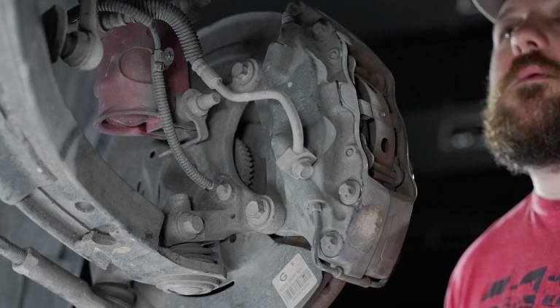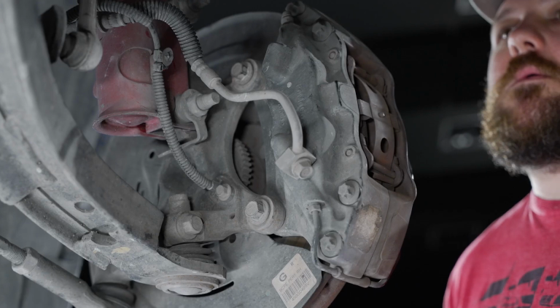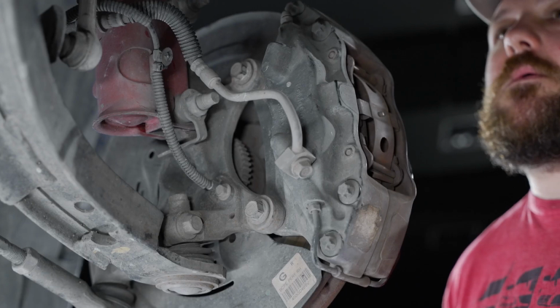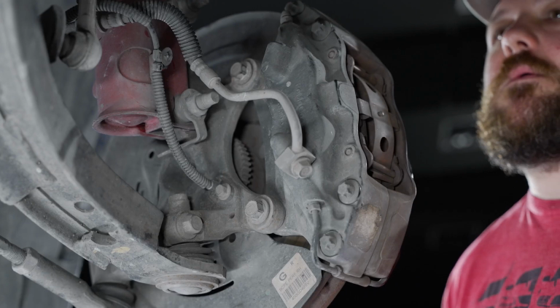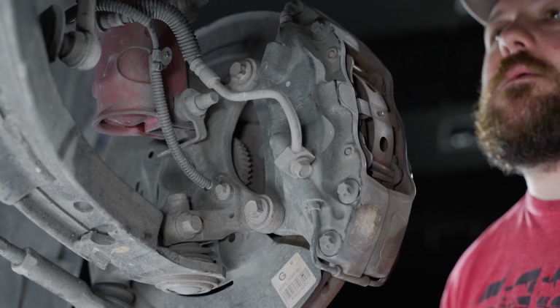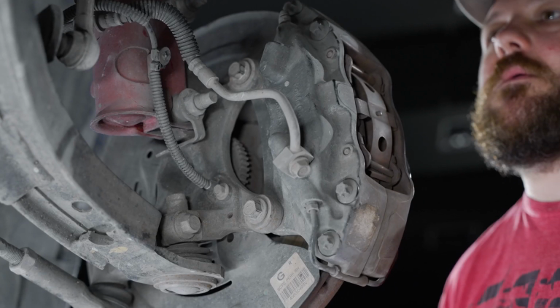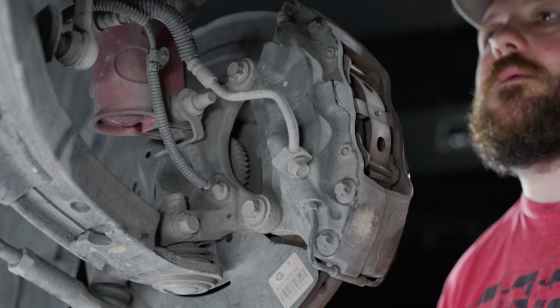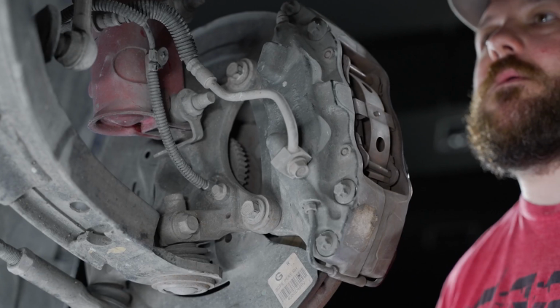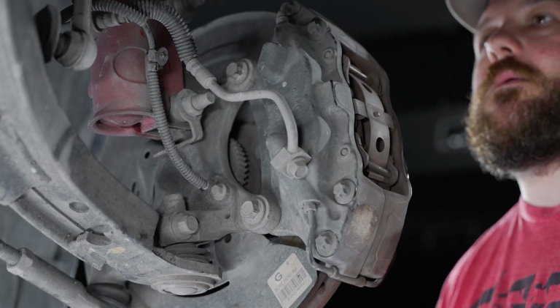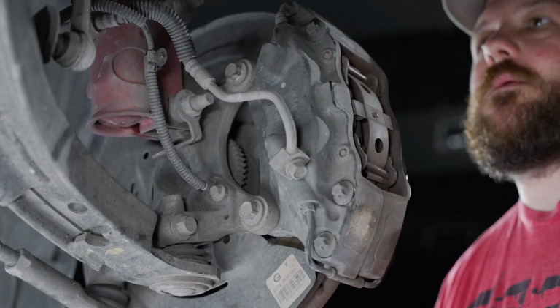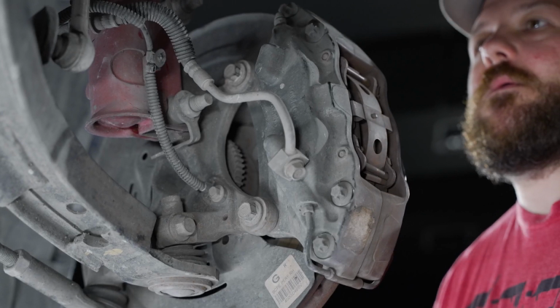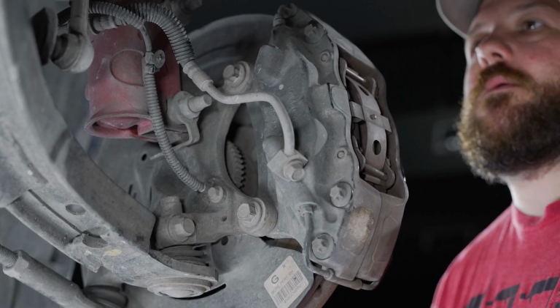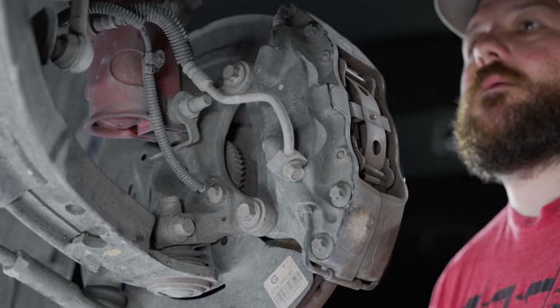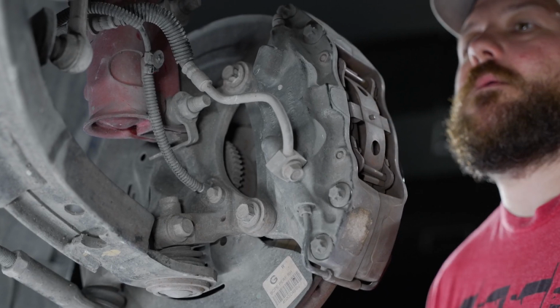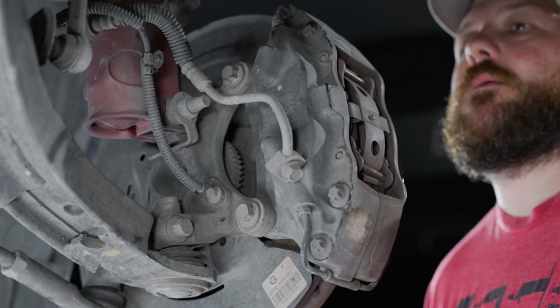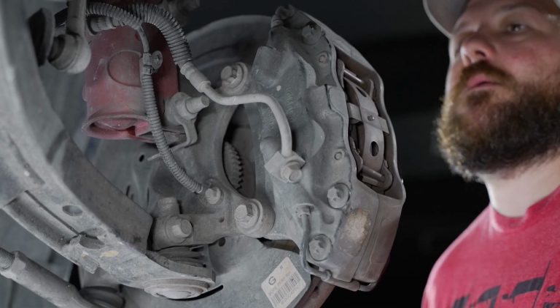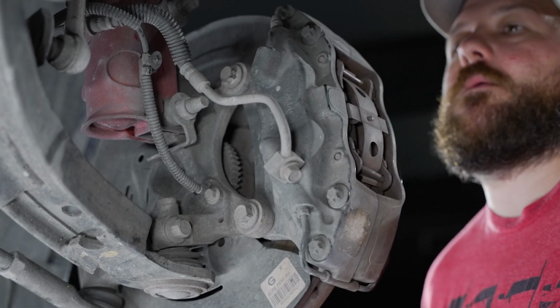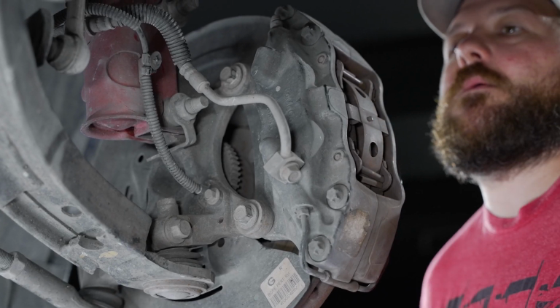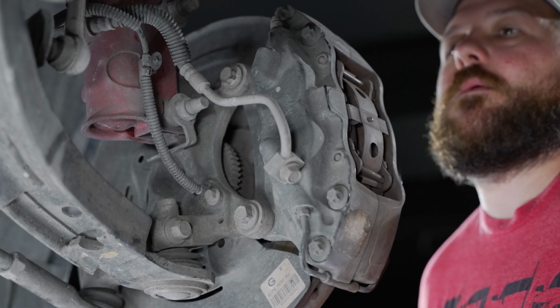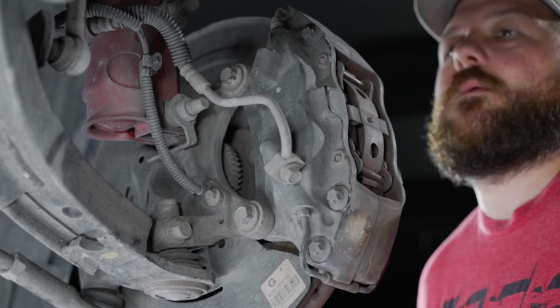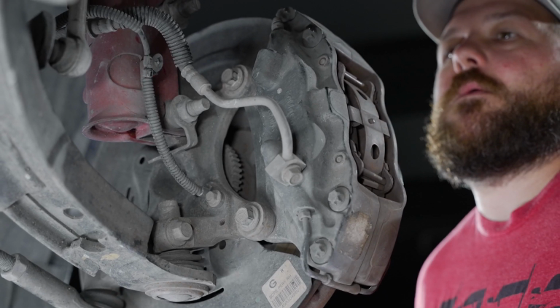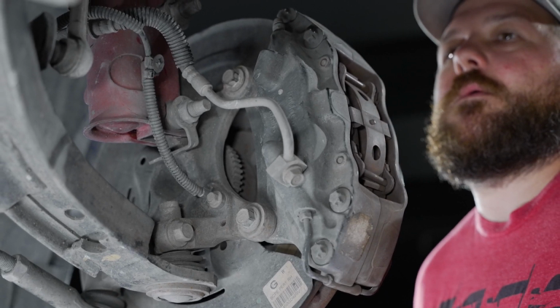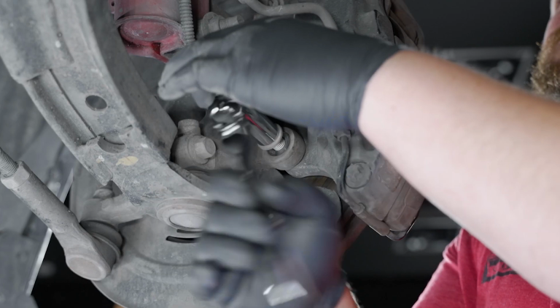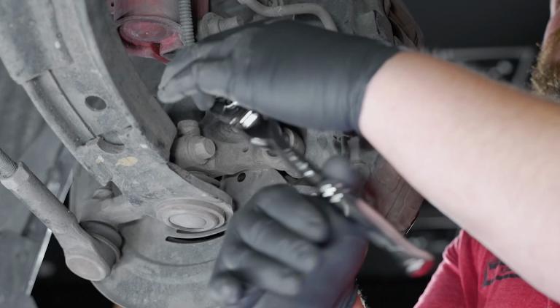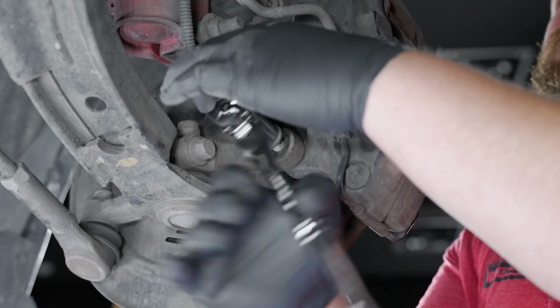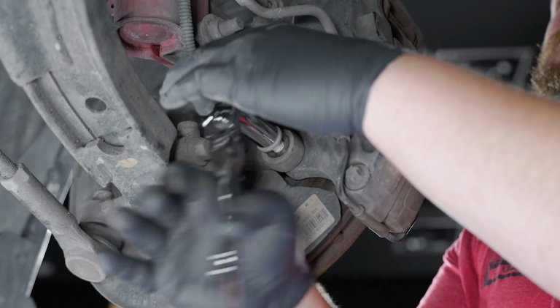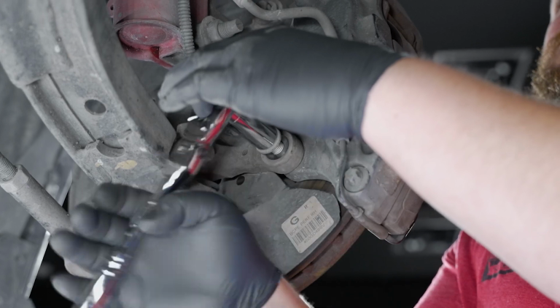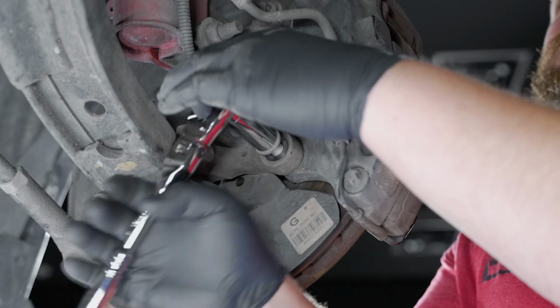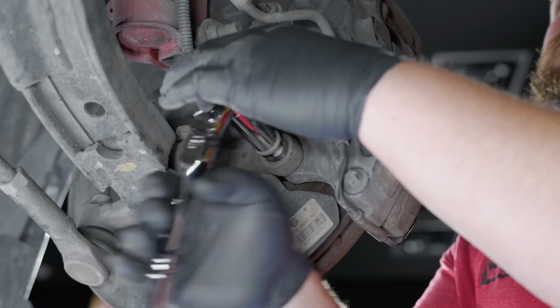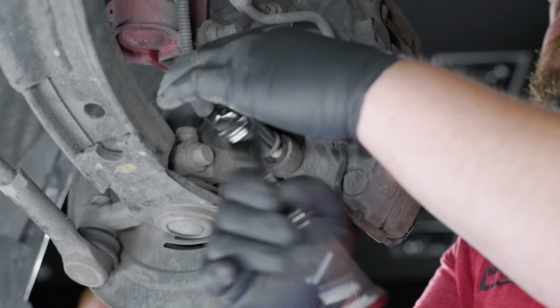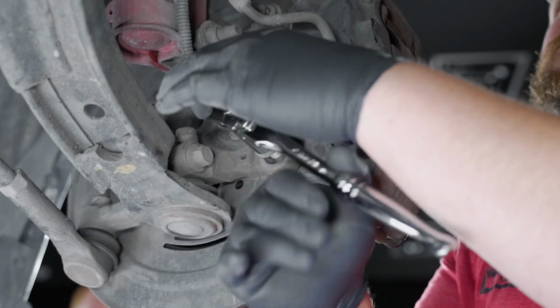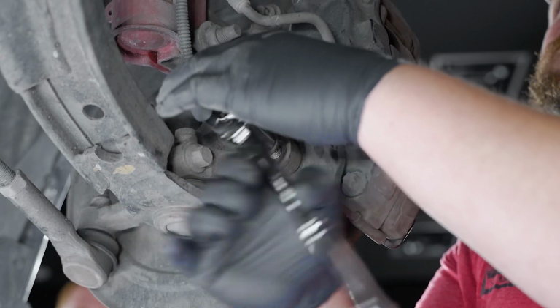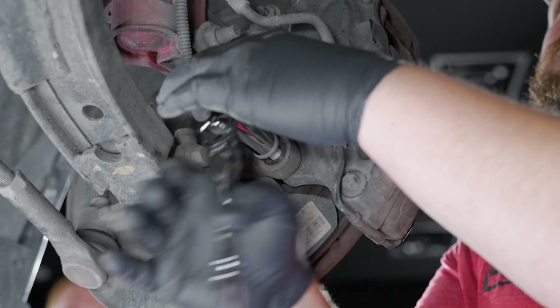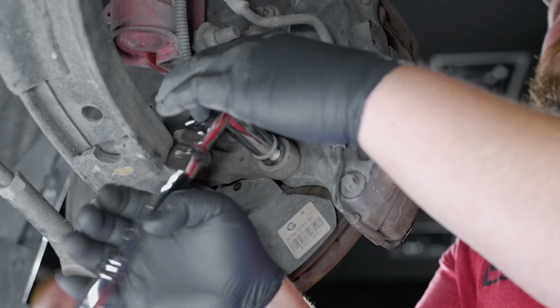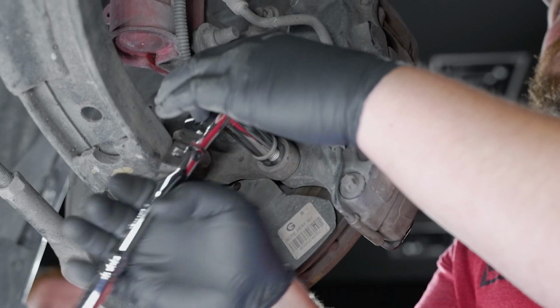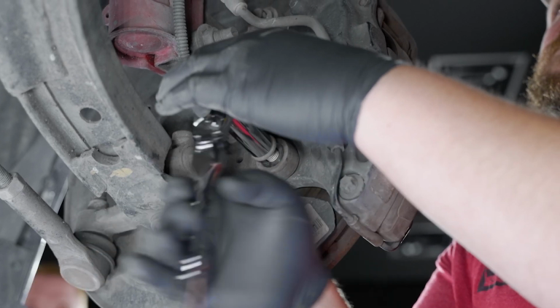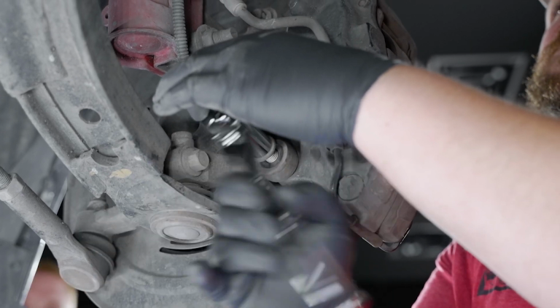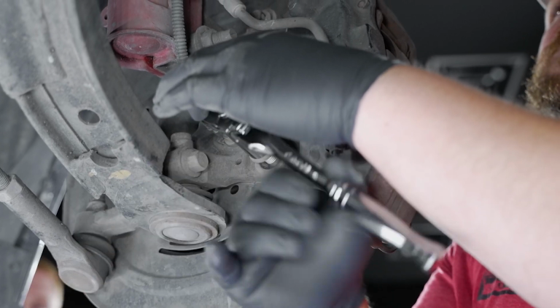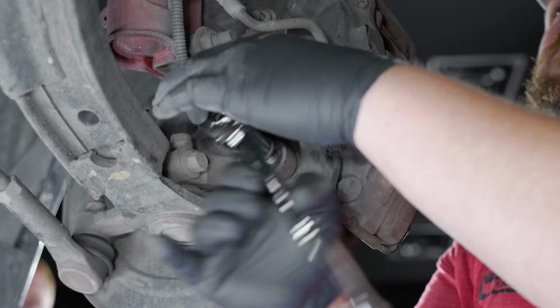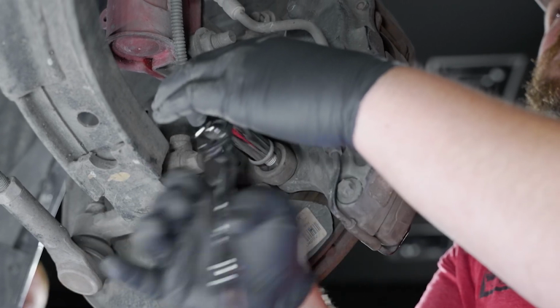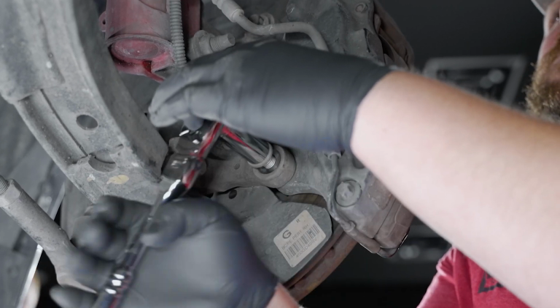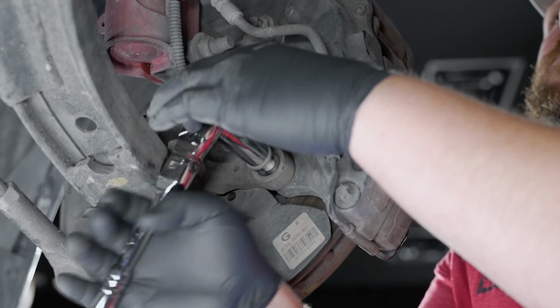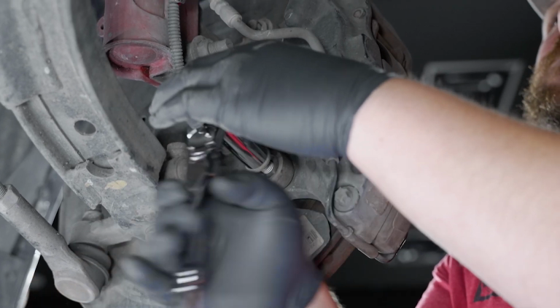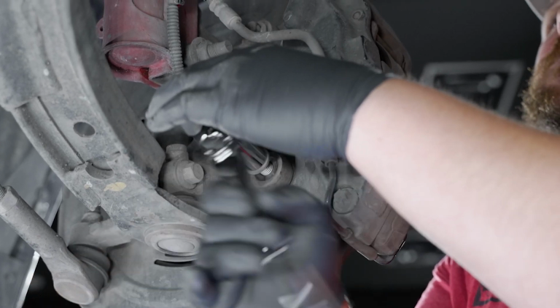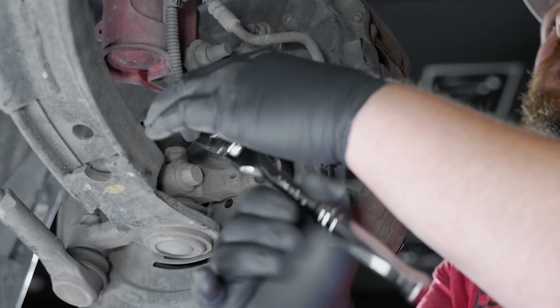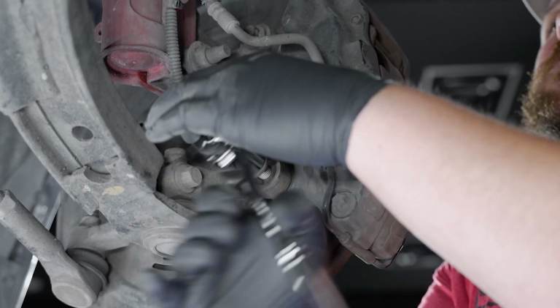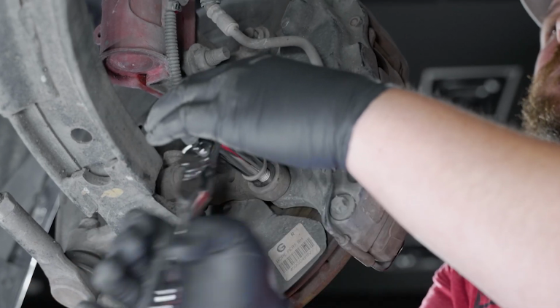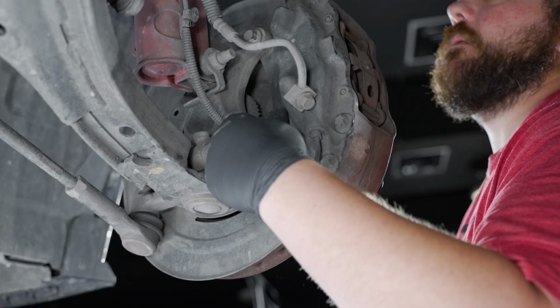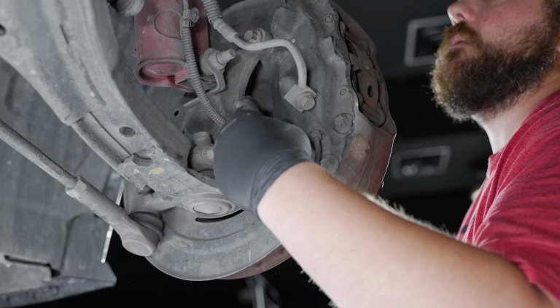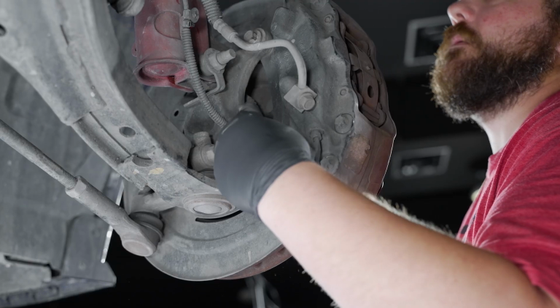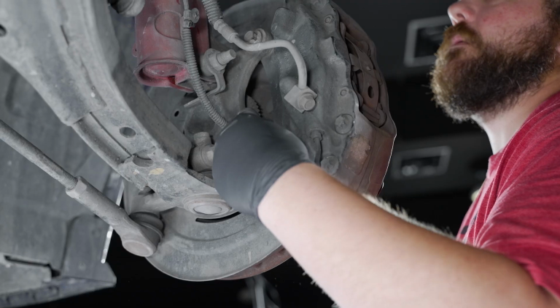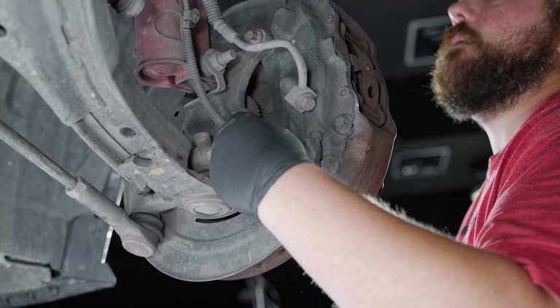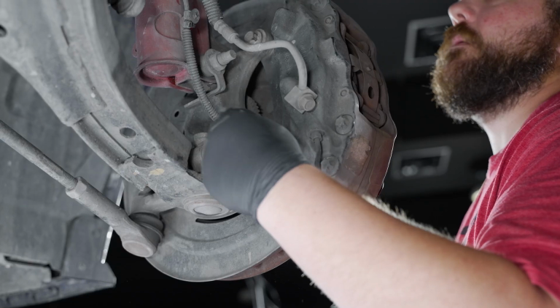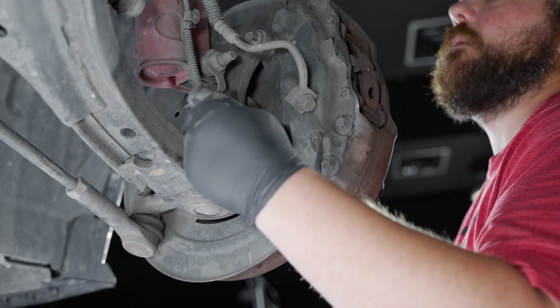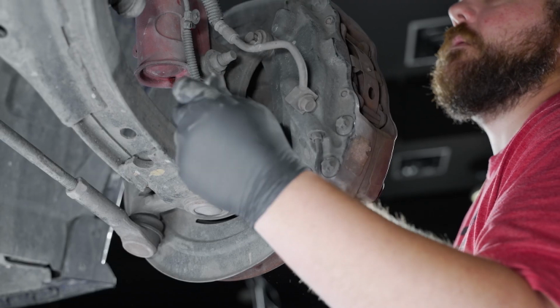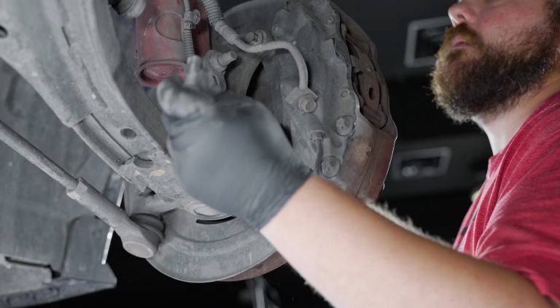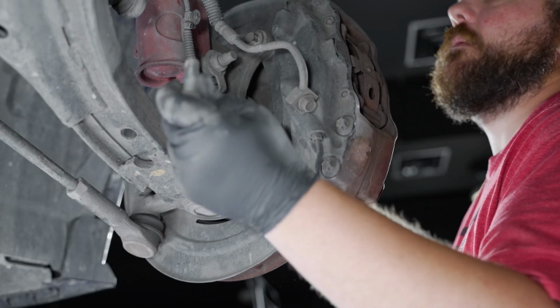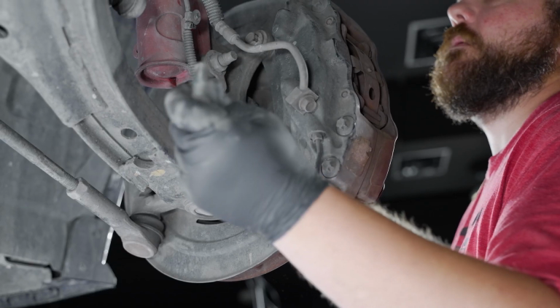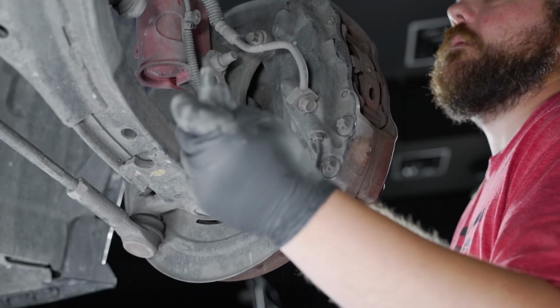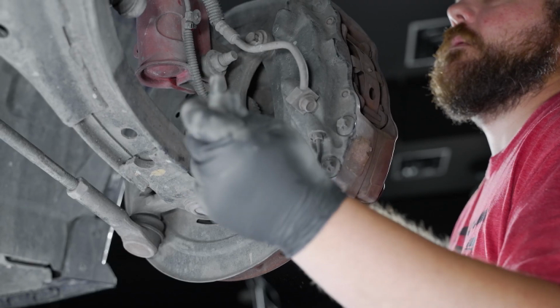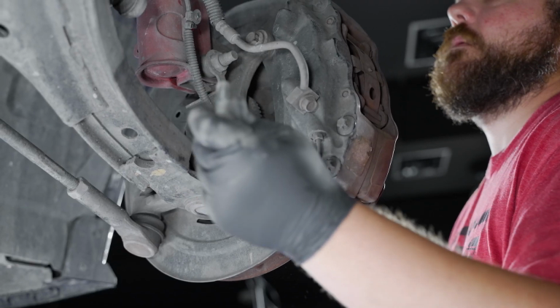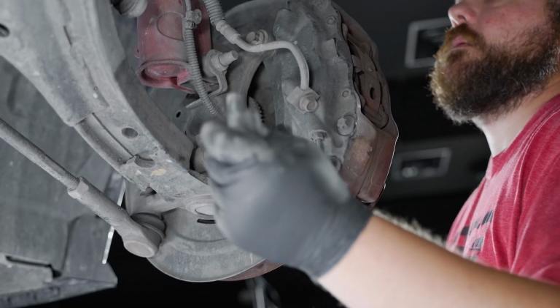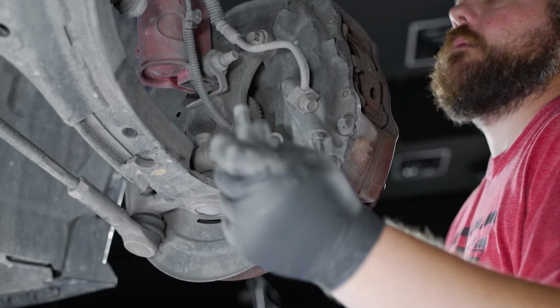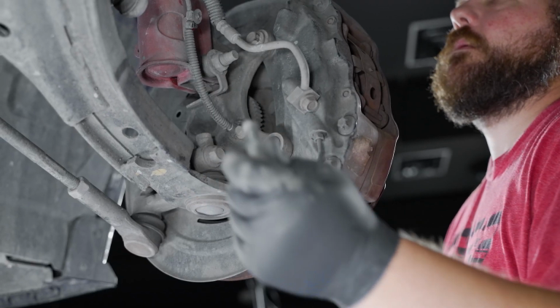Starting up front, locate each of the caliper mounting bolts. These will be a 15mm bolt. Go ahead and remove these at this time.